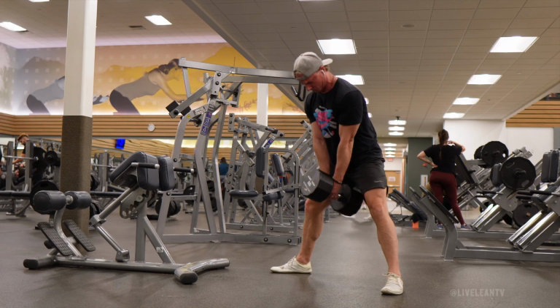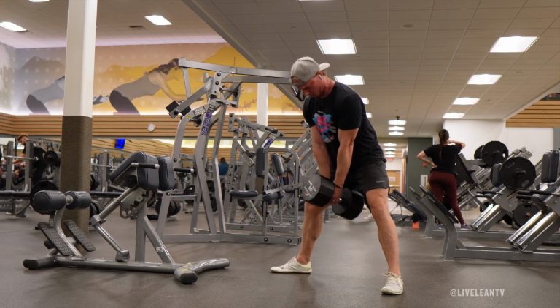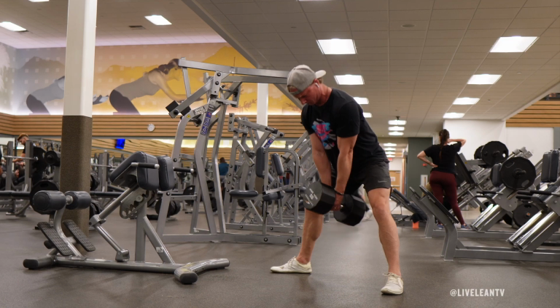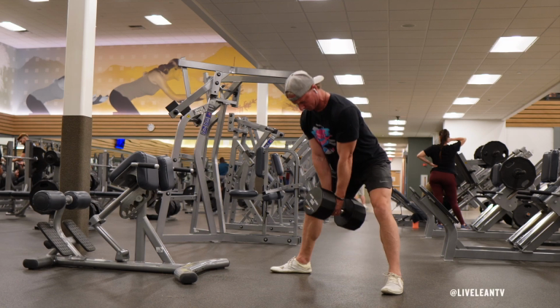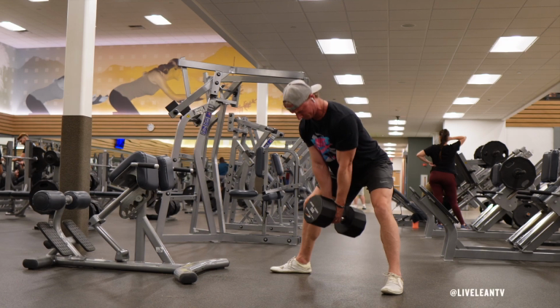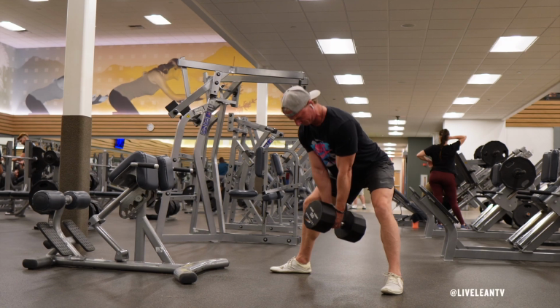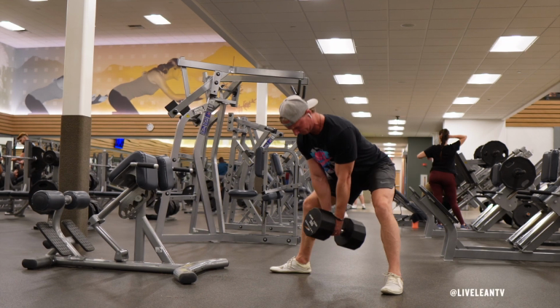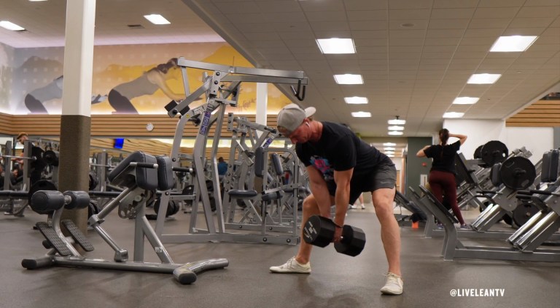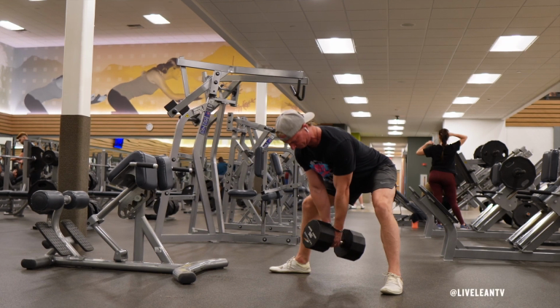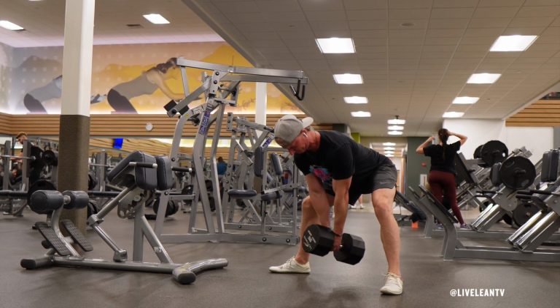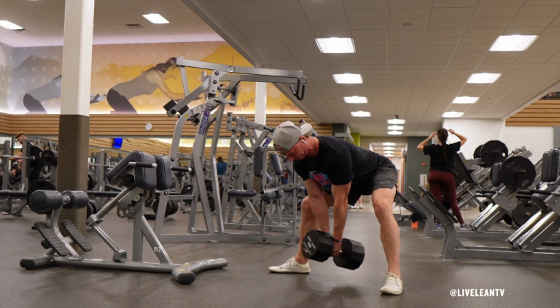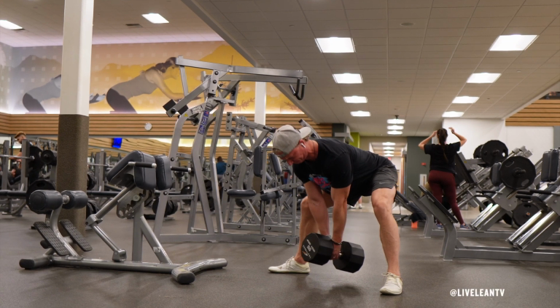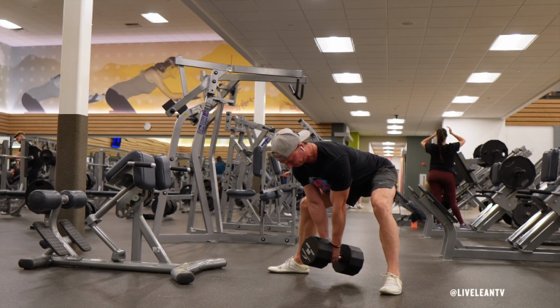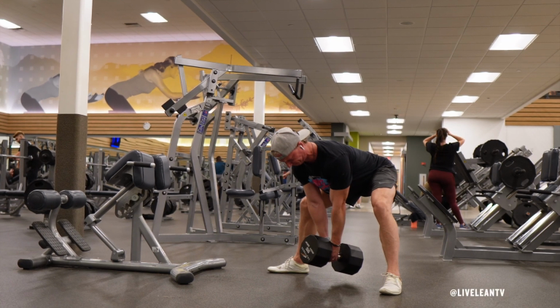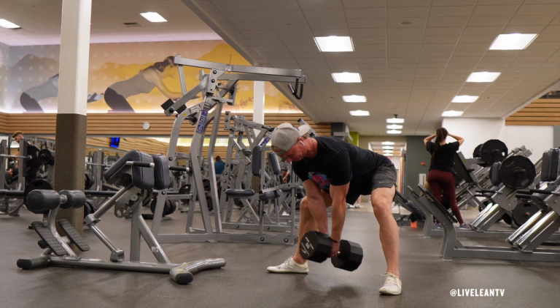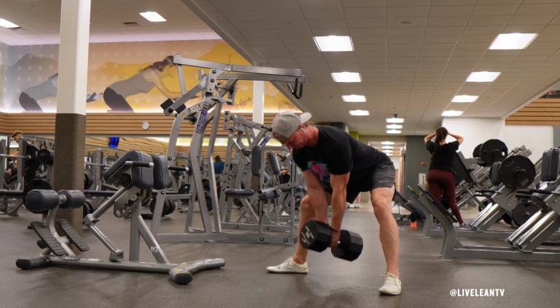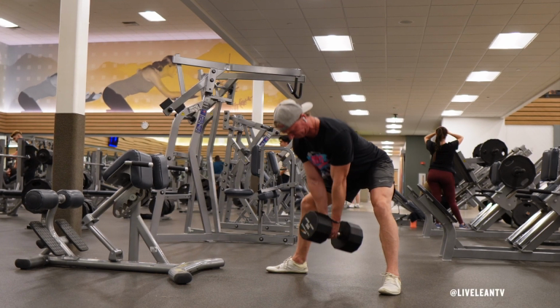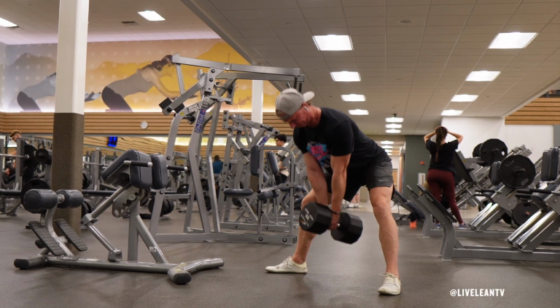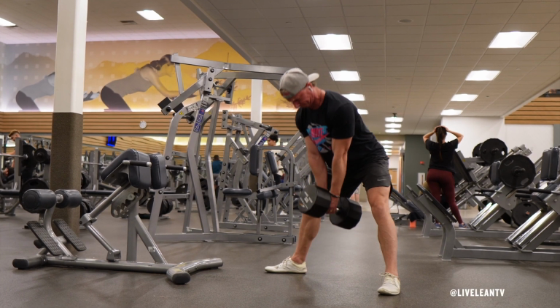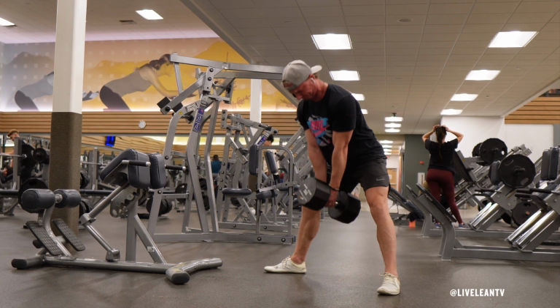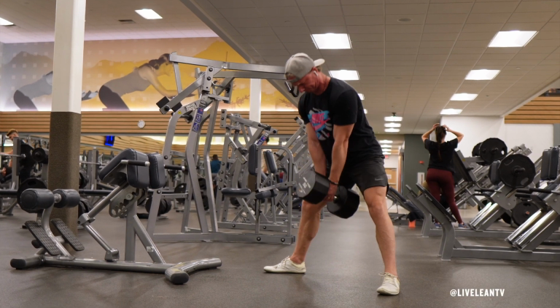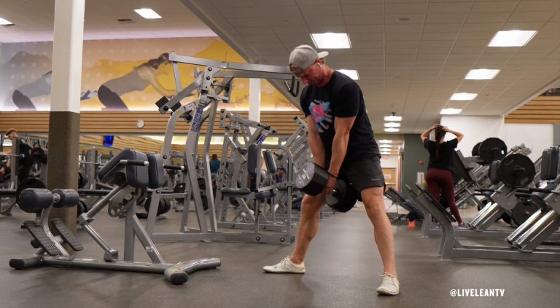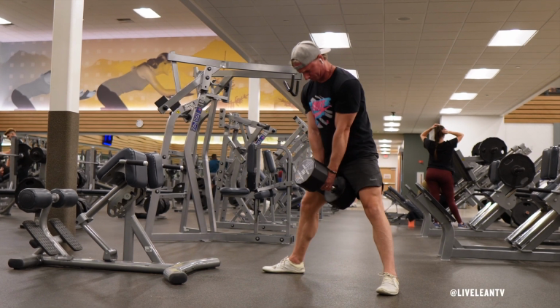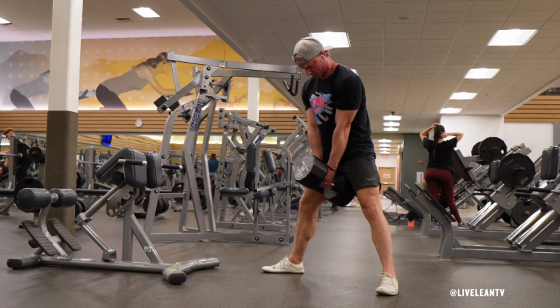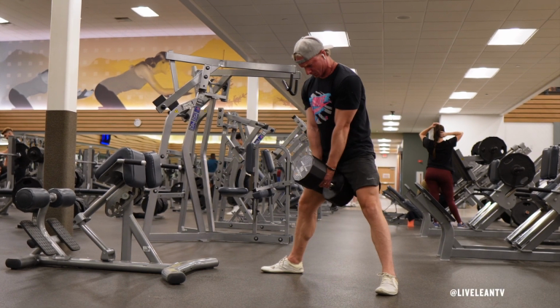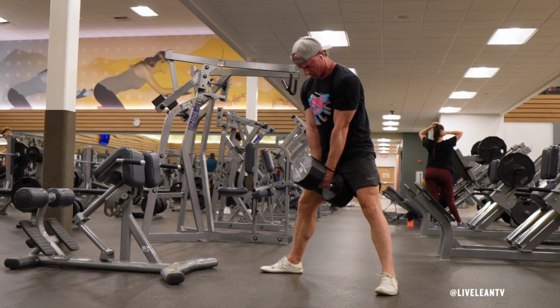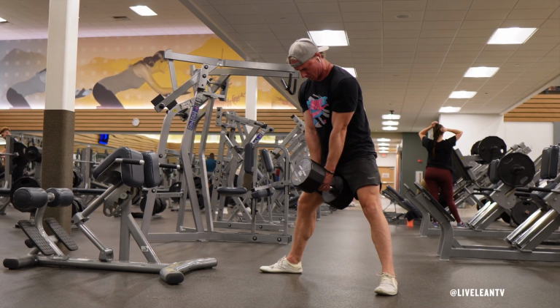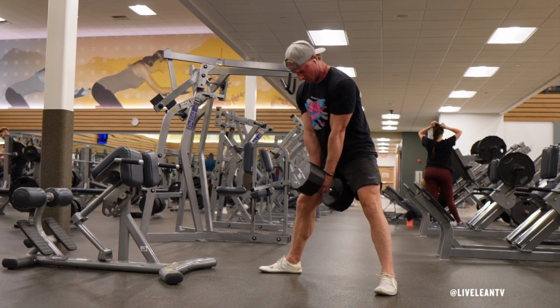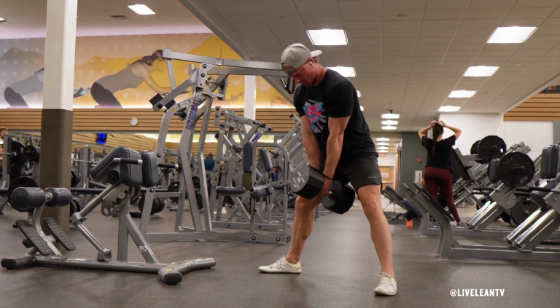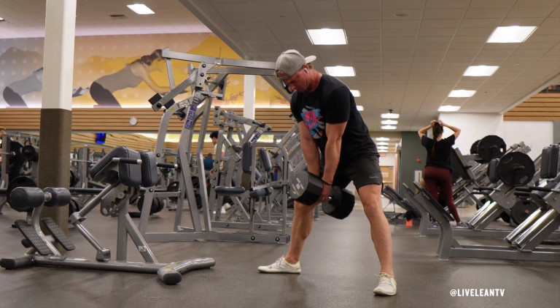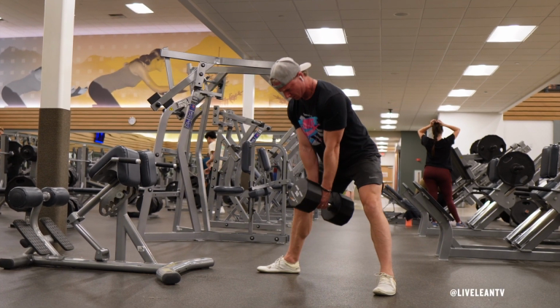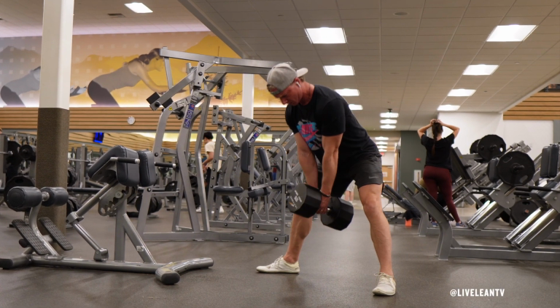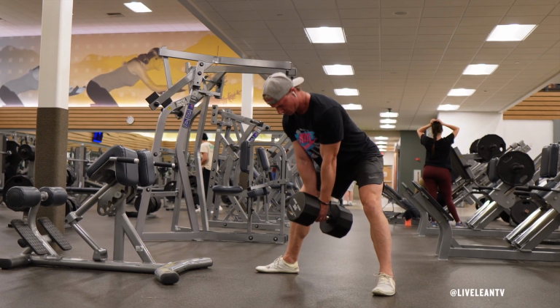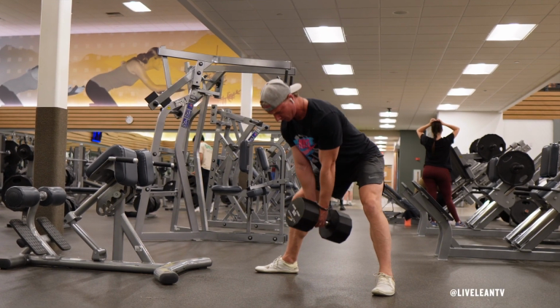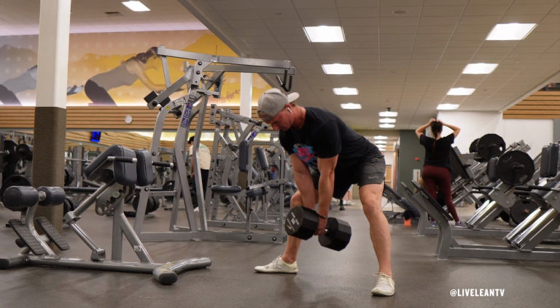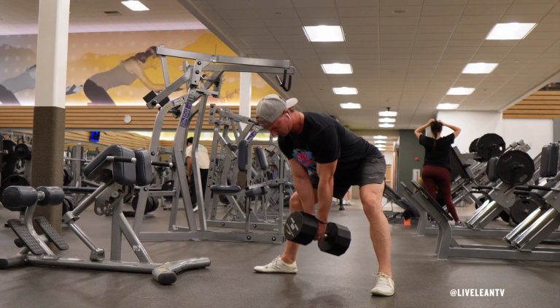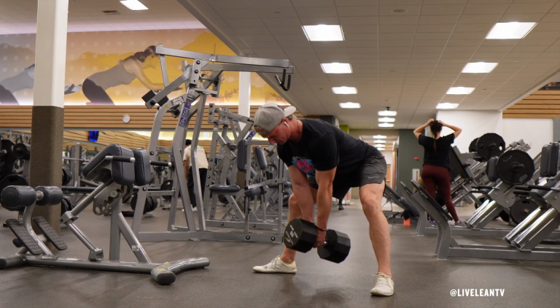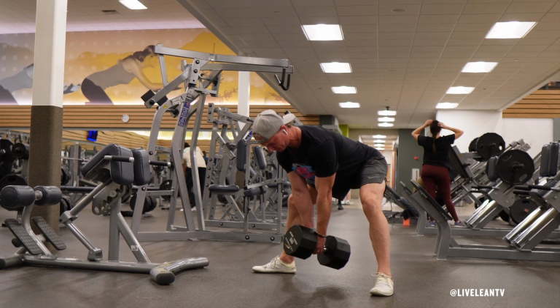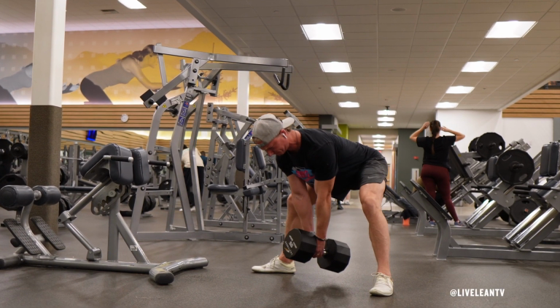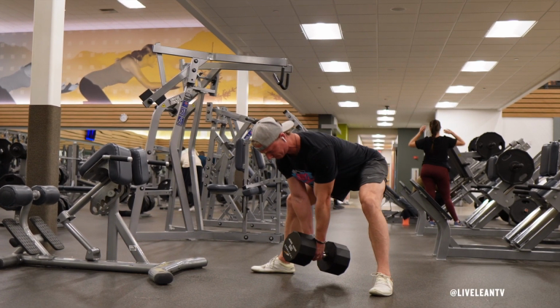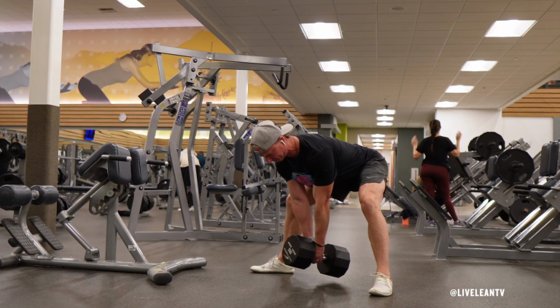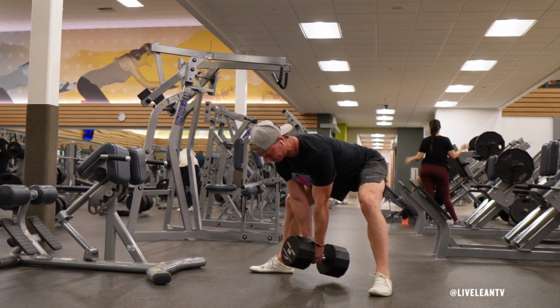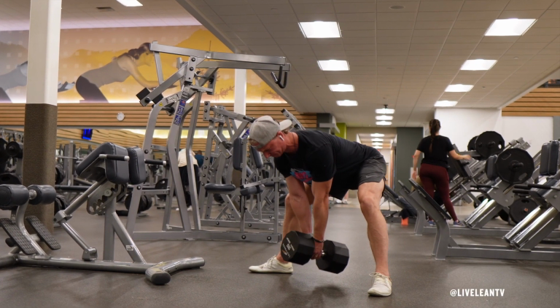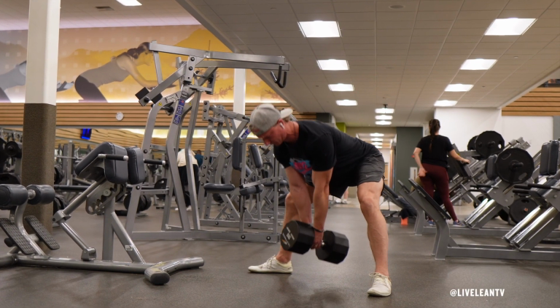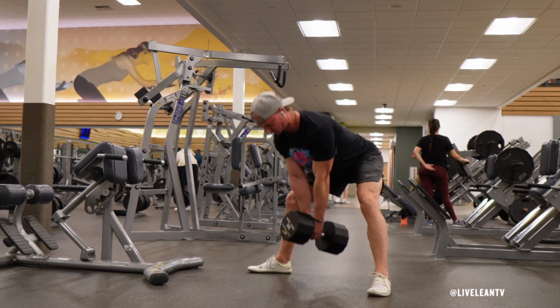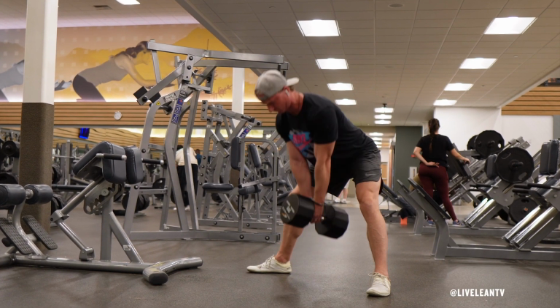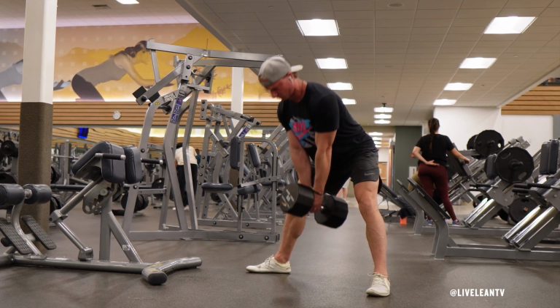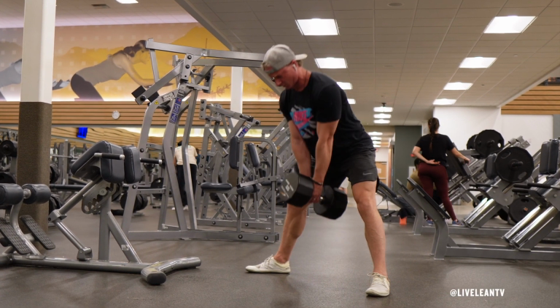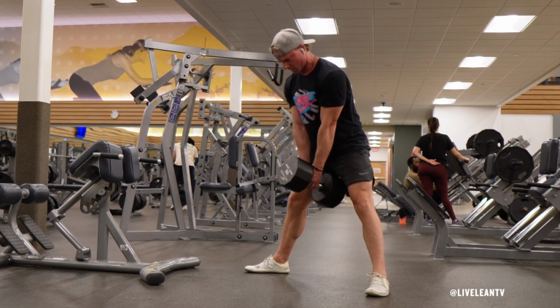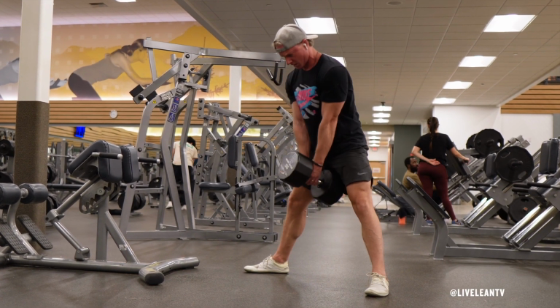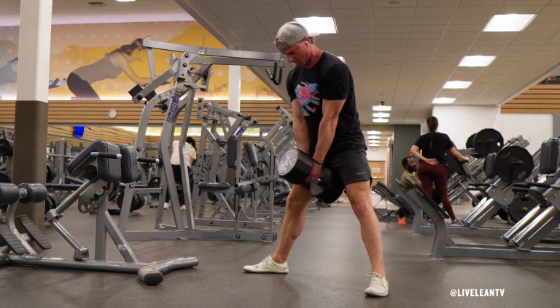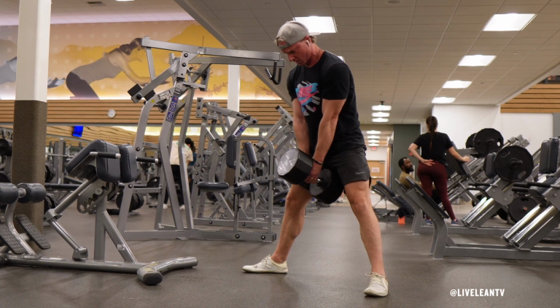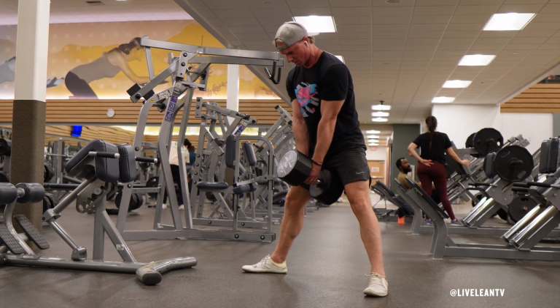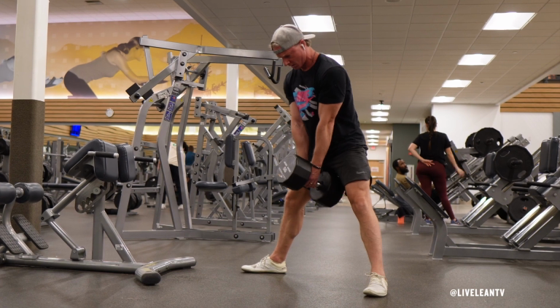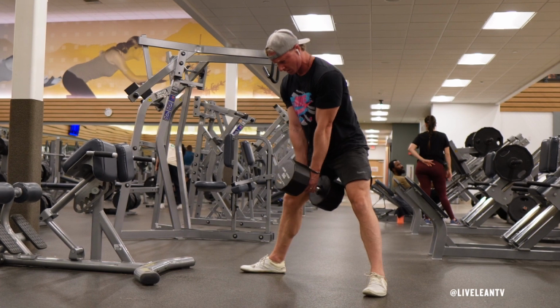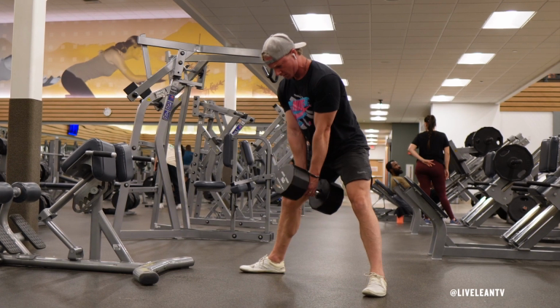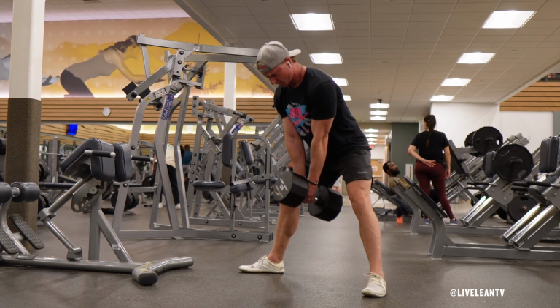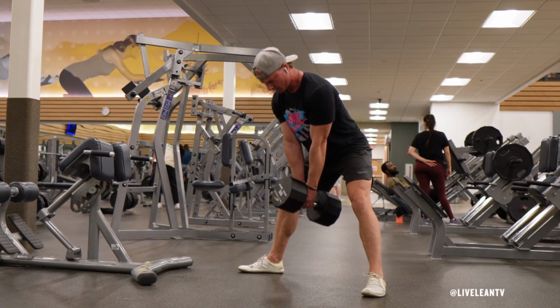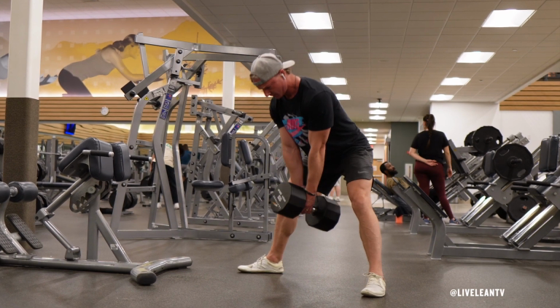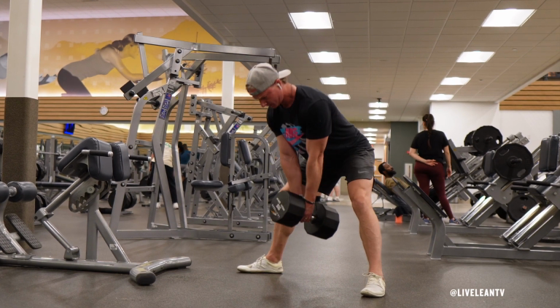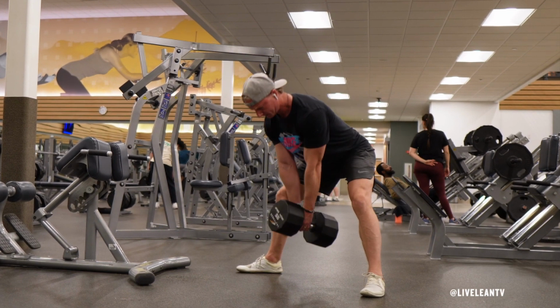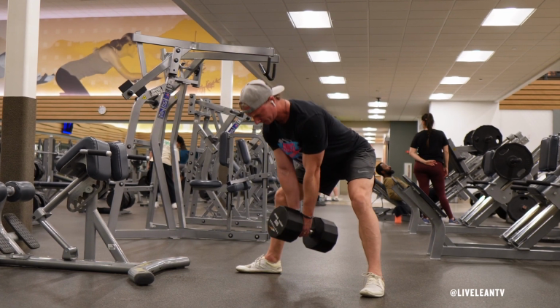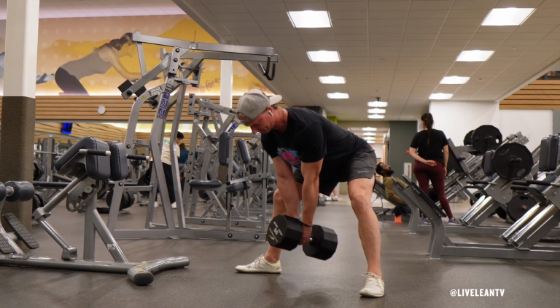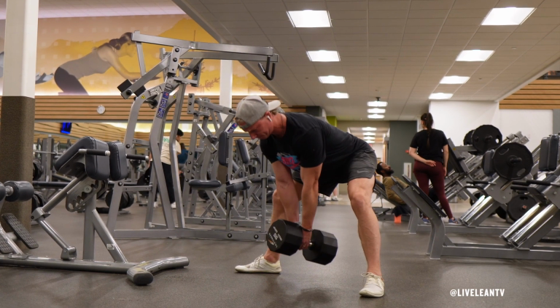The Single Dumbbell Sumo Deadlift is an effective exercise for targeting the posterior chain, including the hamstrings, glutes, and lower back.